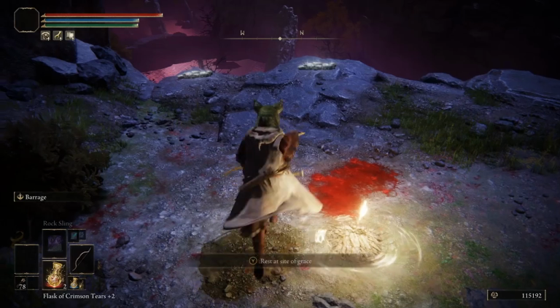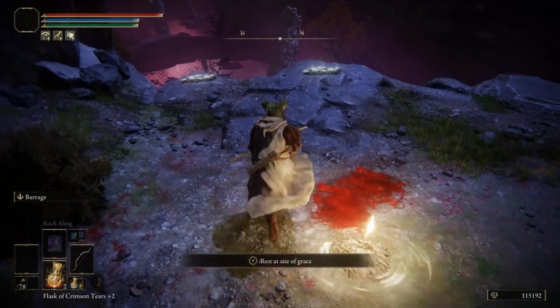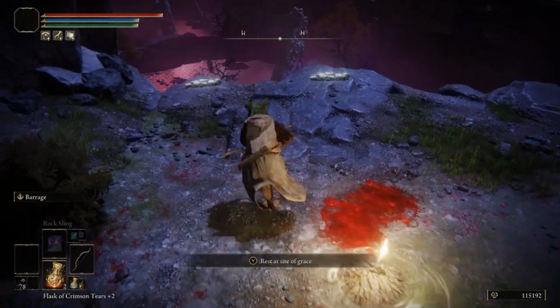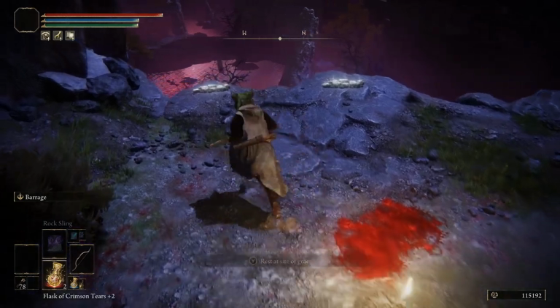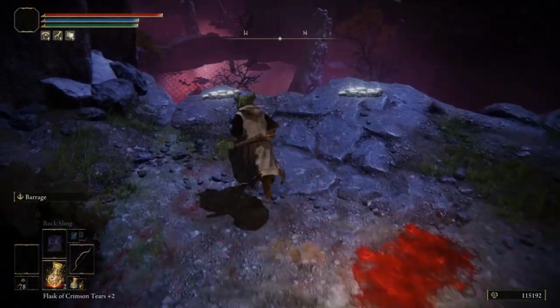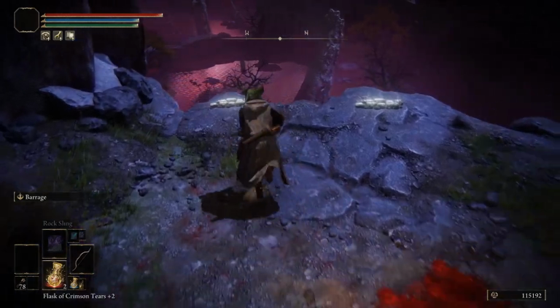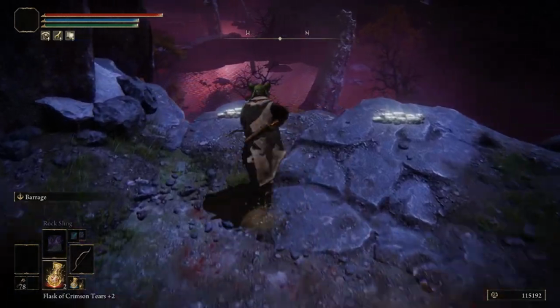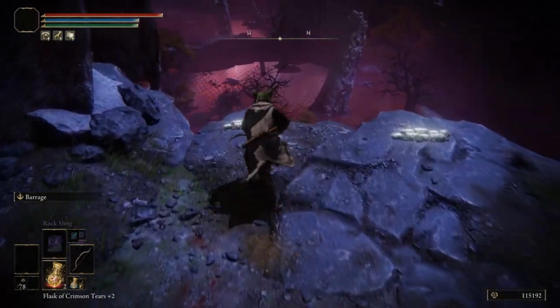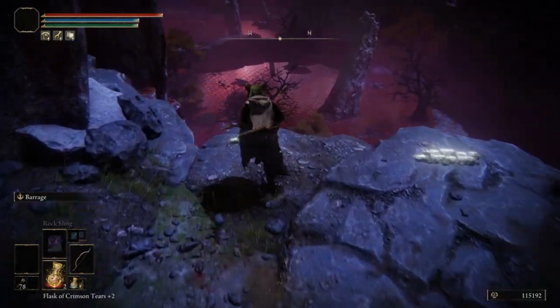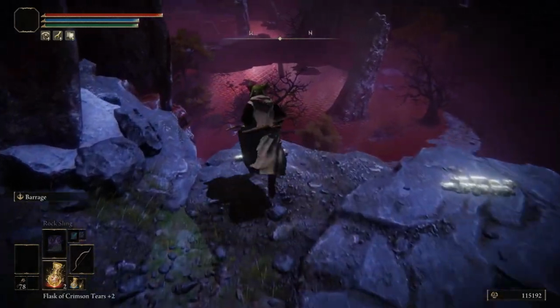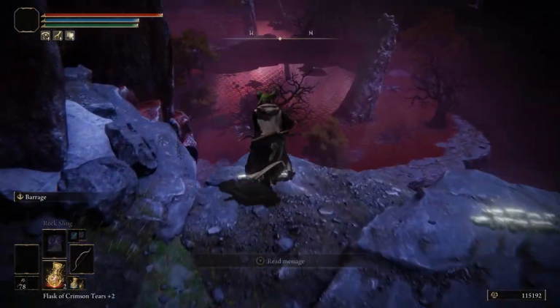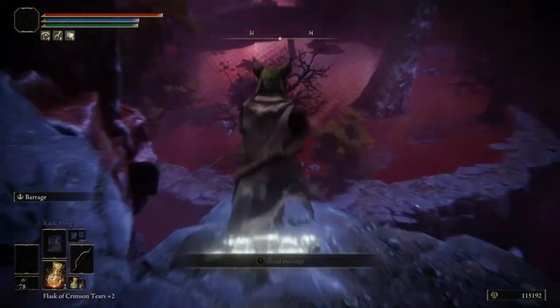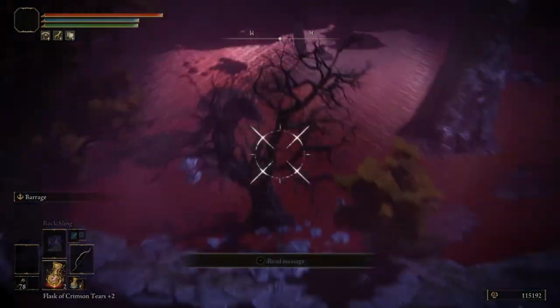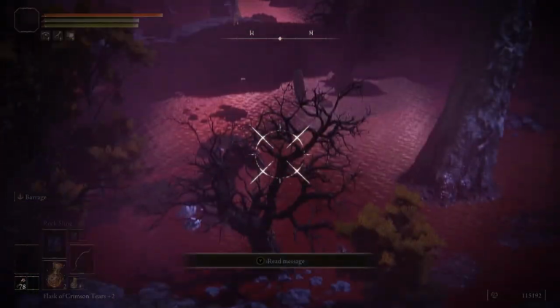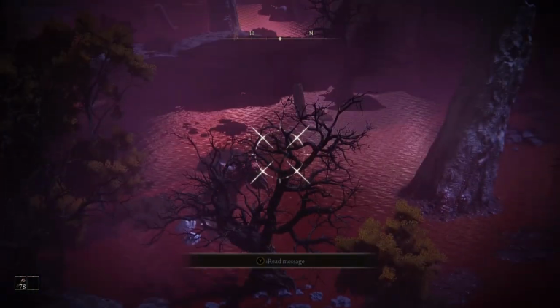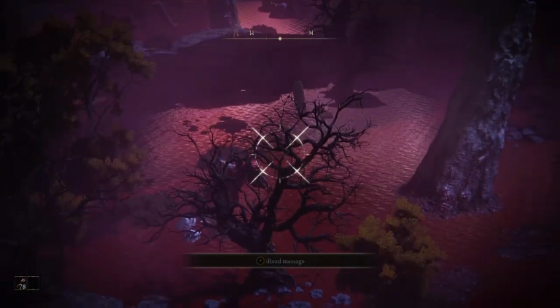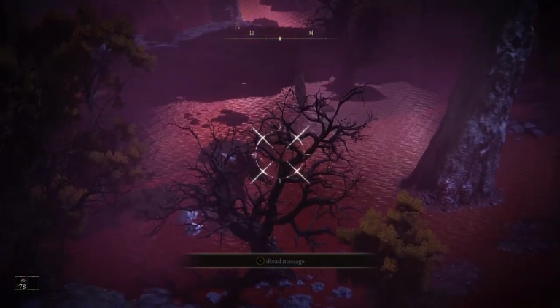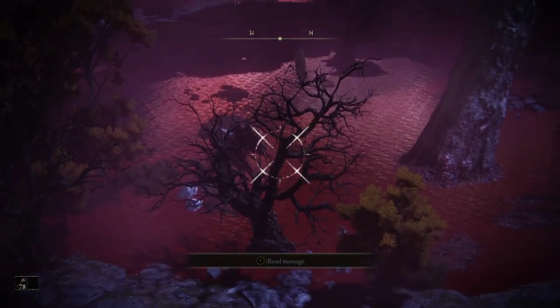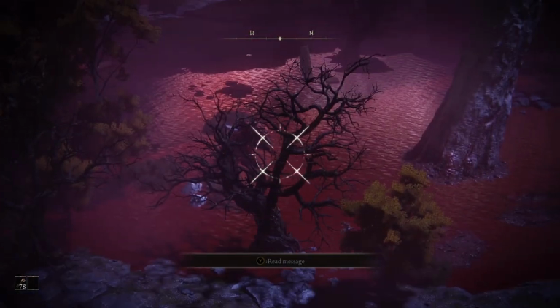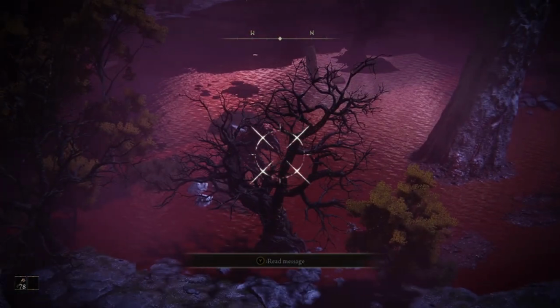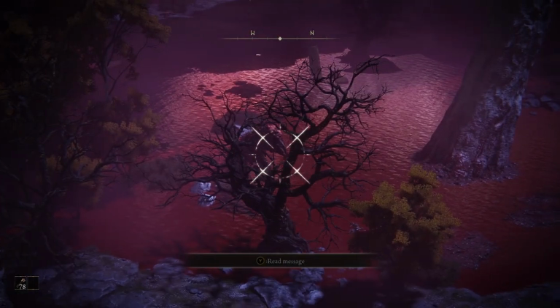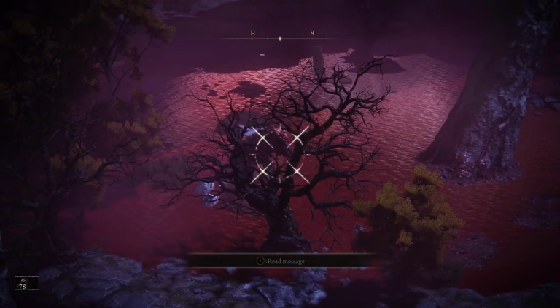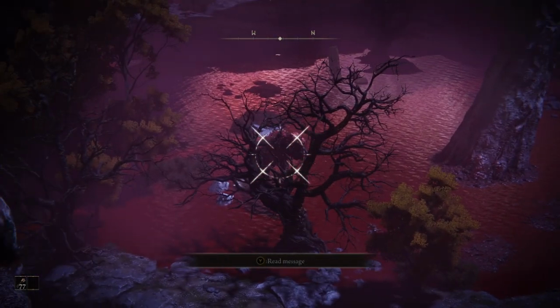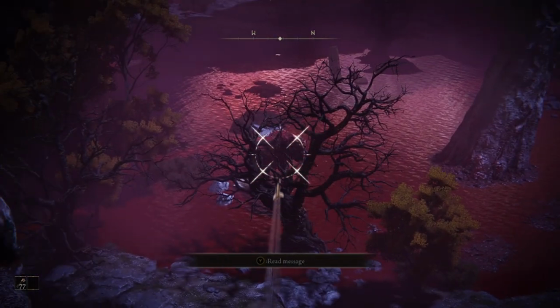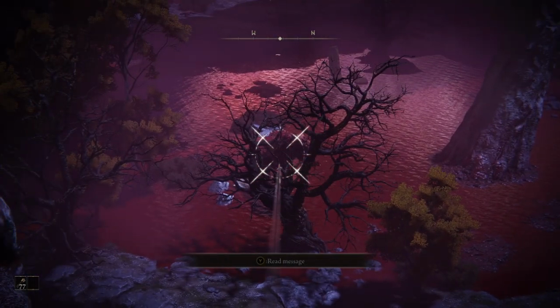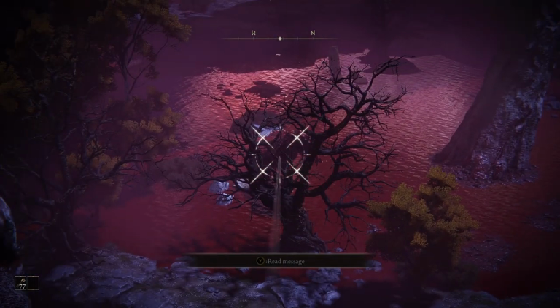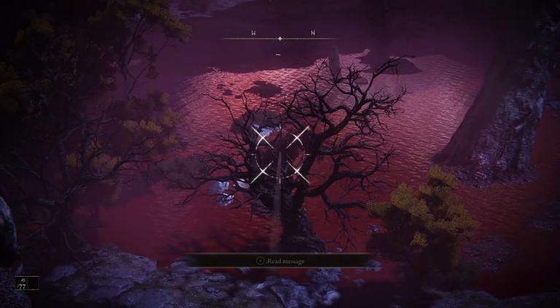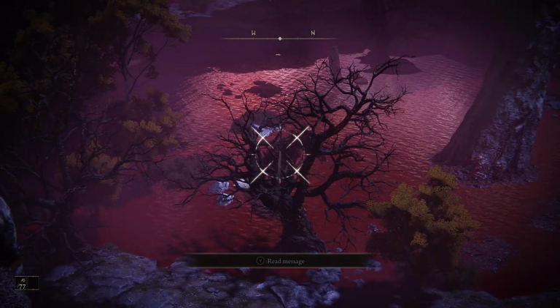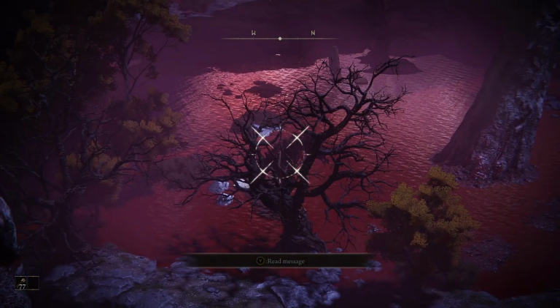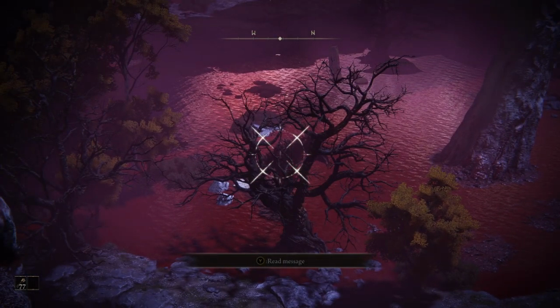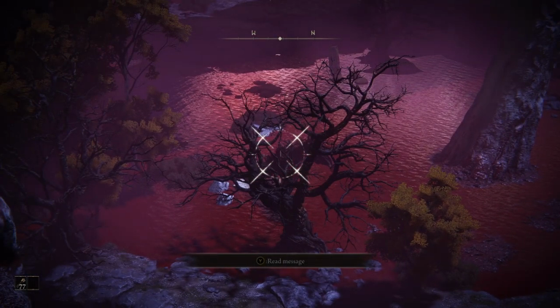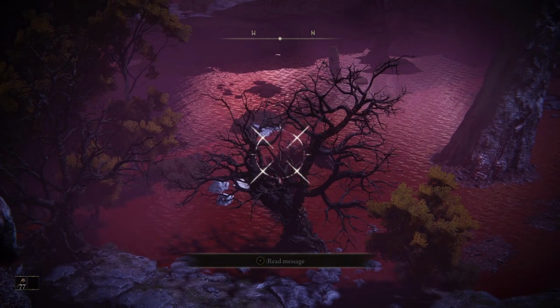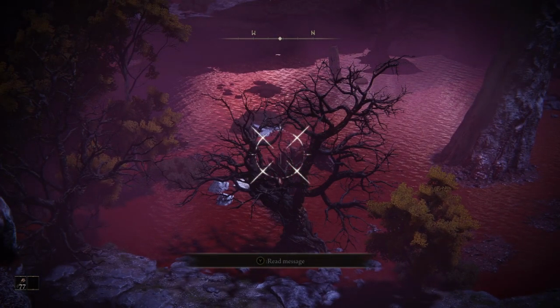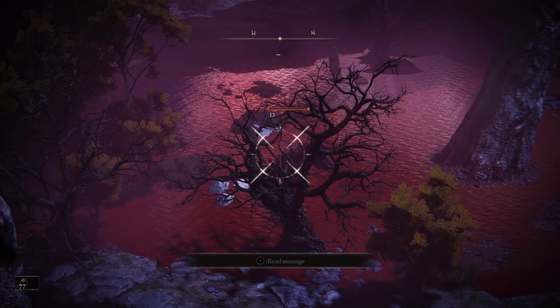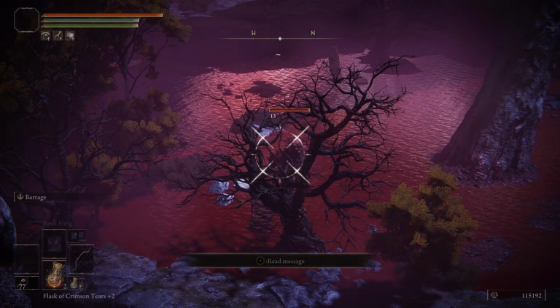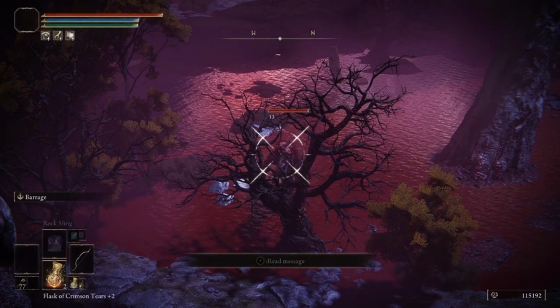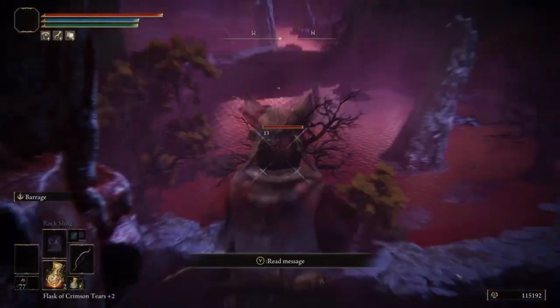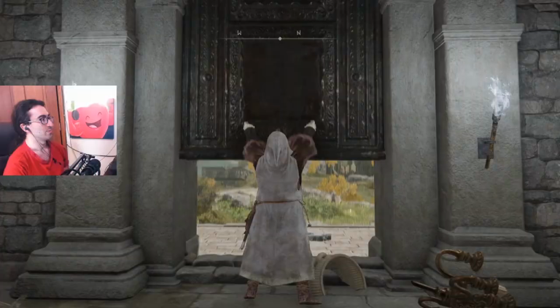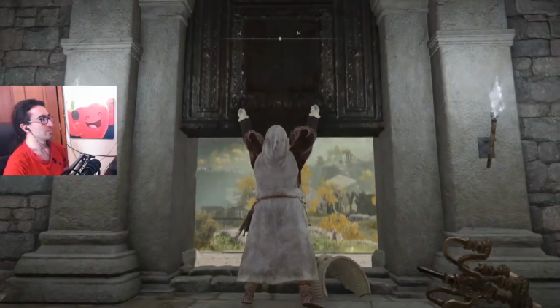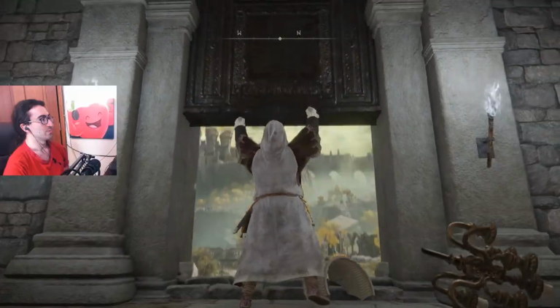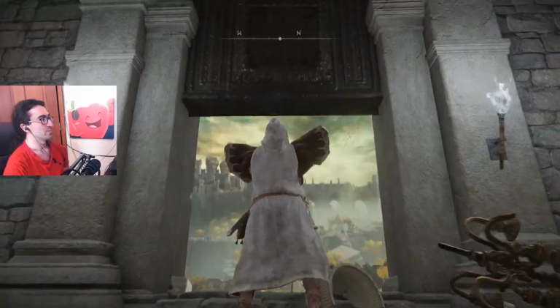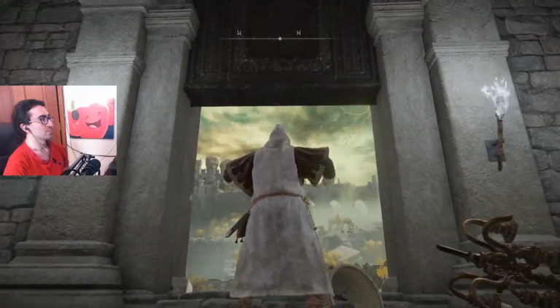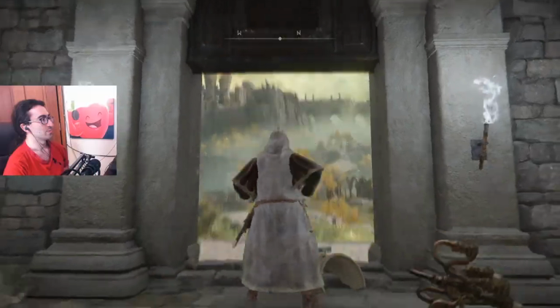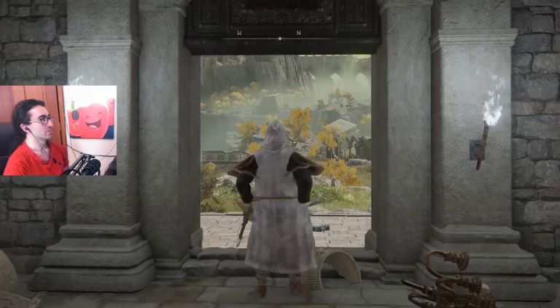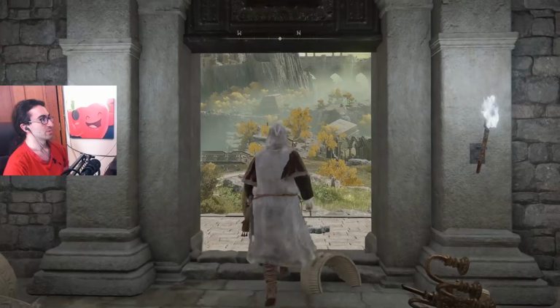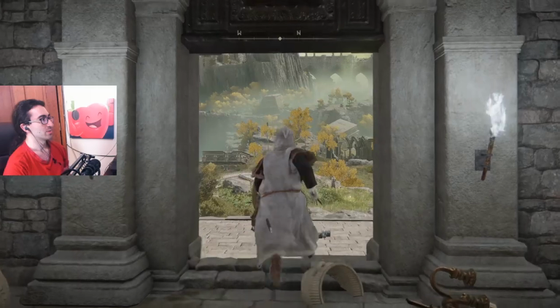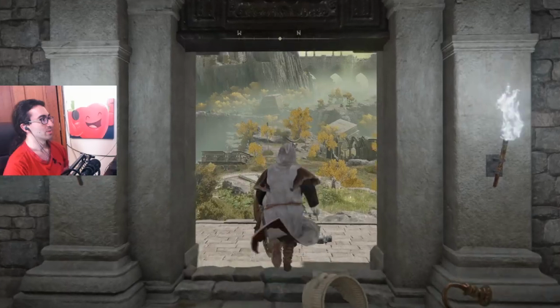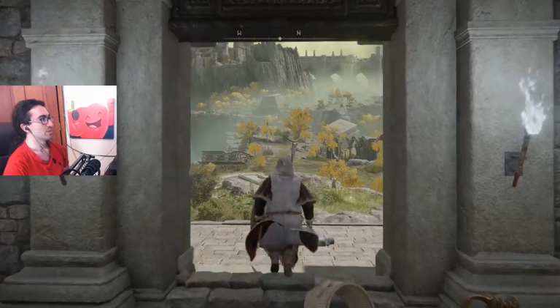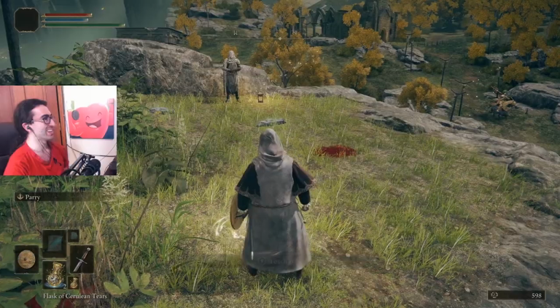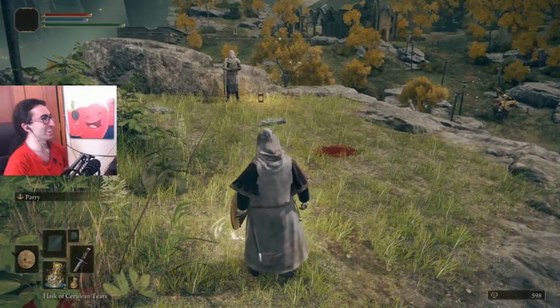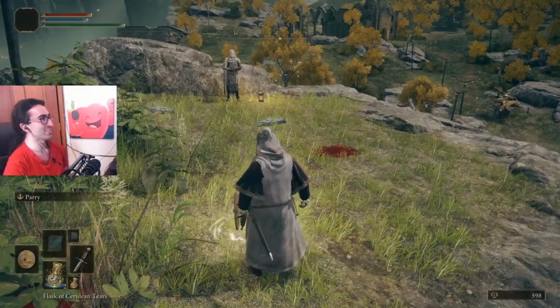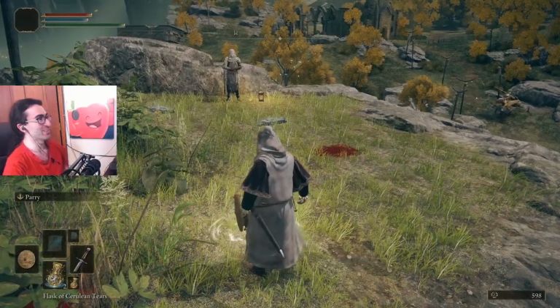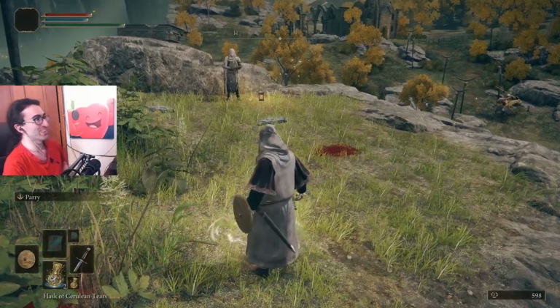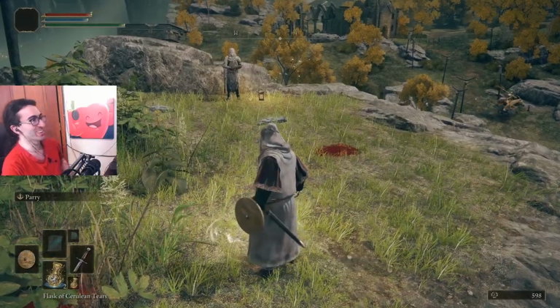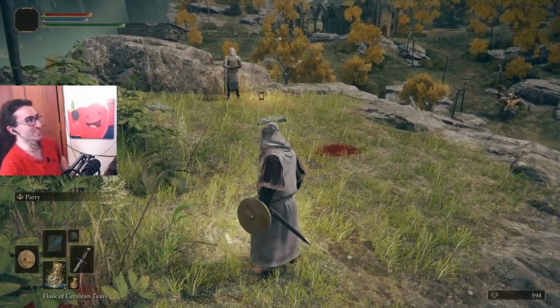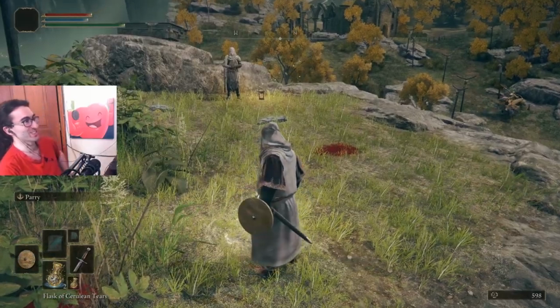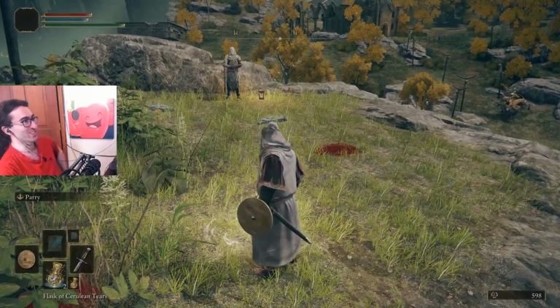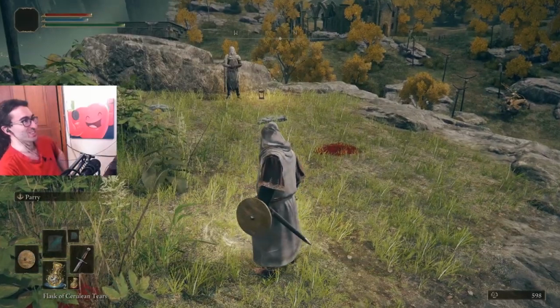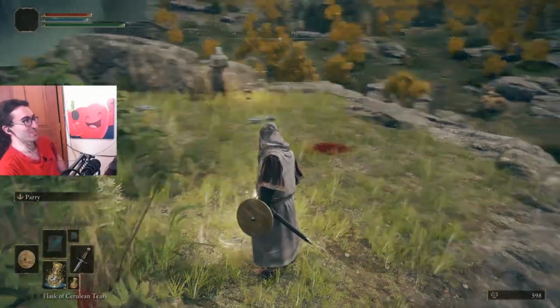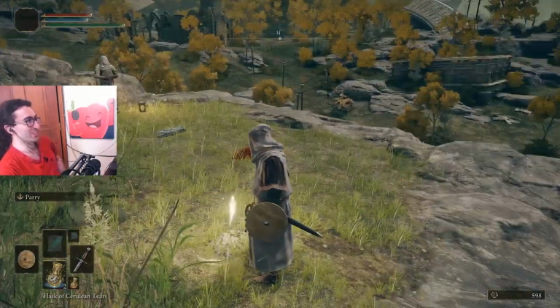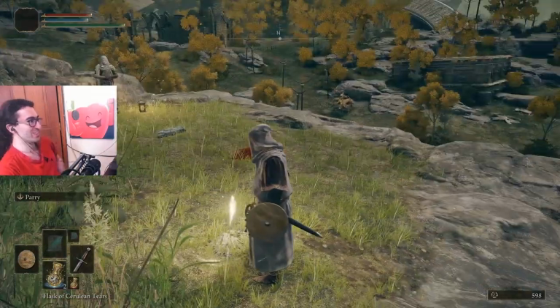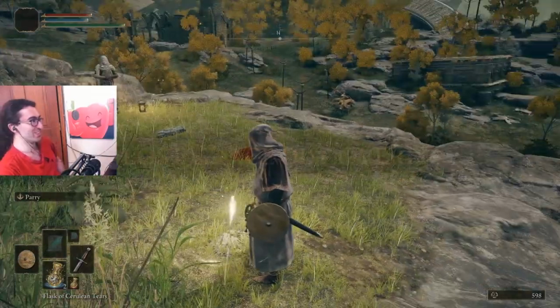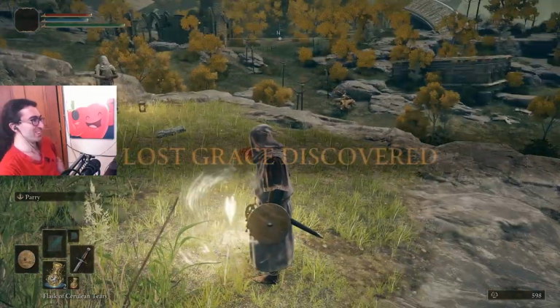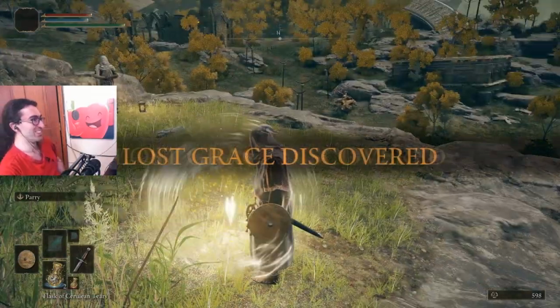To get to Mogwin Palace, approach Ledge Road and do the Rune Farm early game. First, go to the Sight of Grace on the map, which is the first step, and talk to the masked NPC.